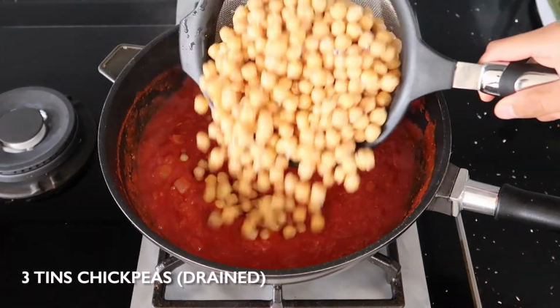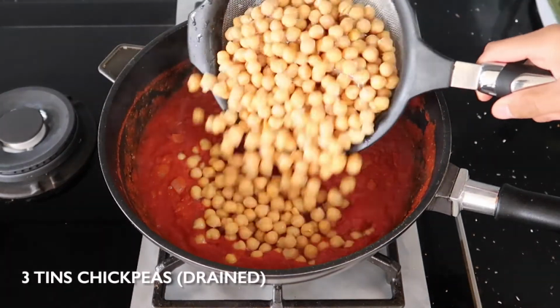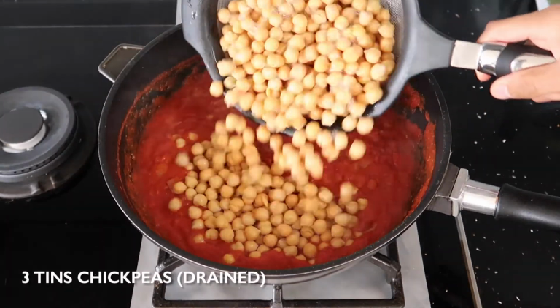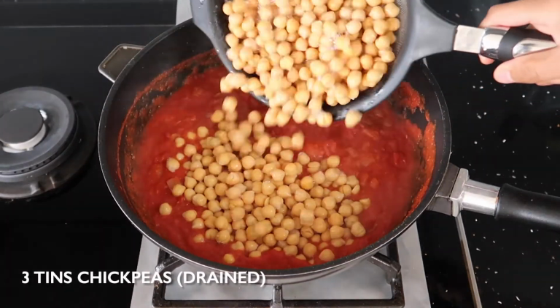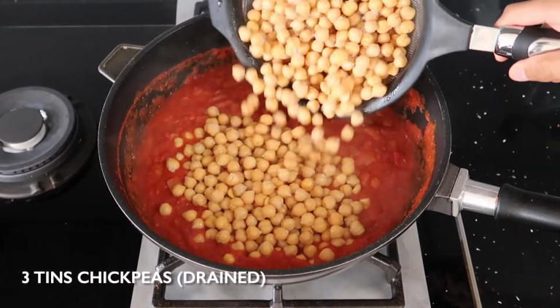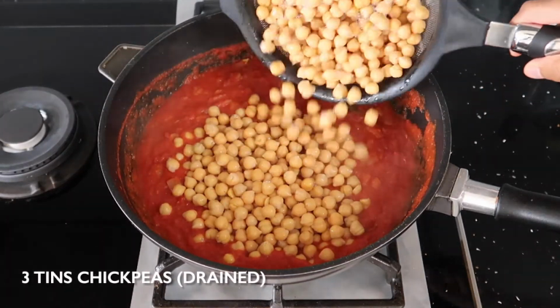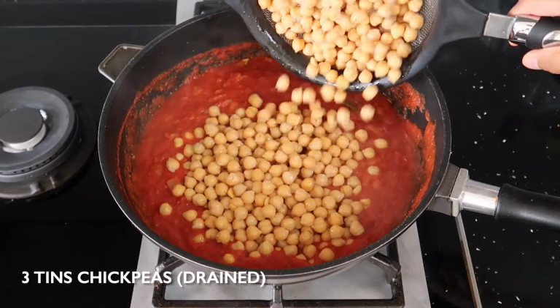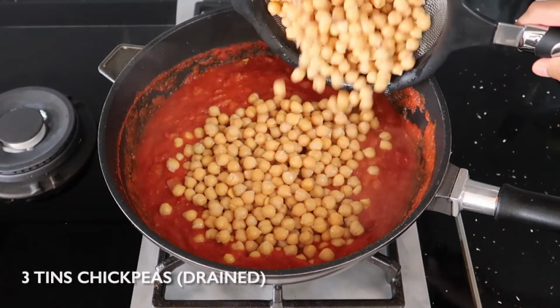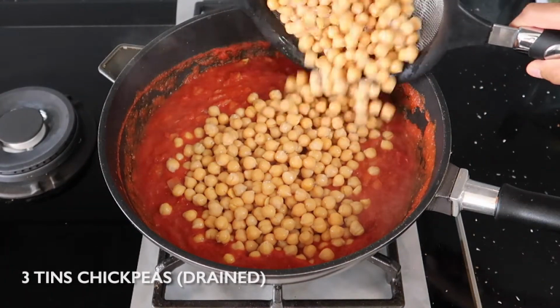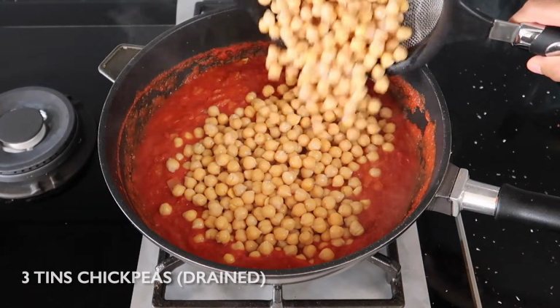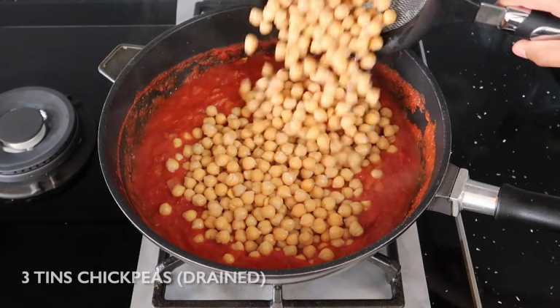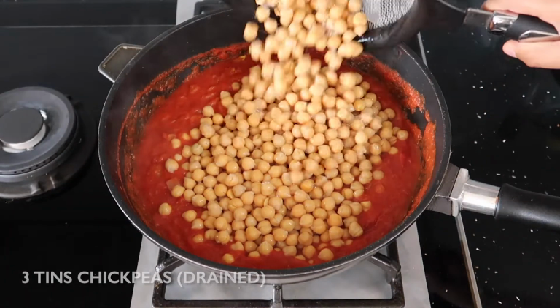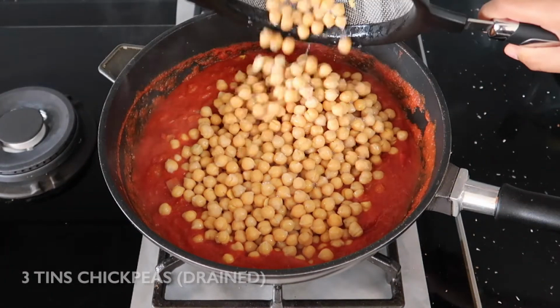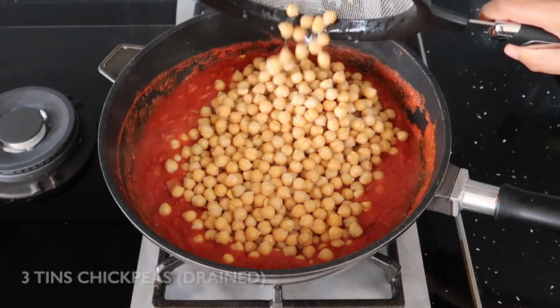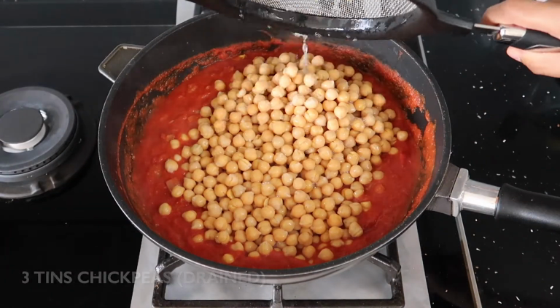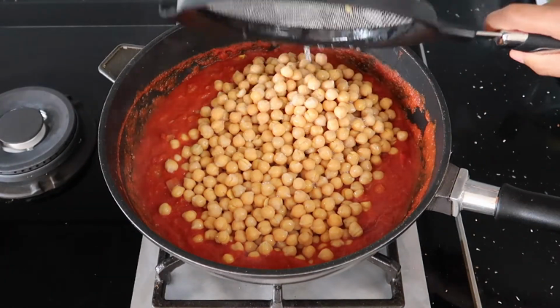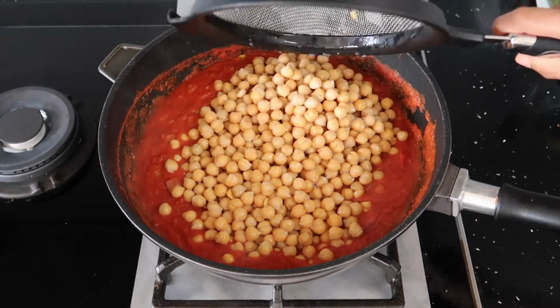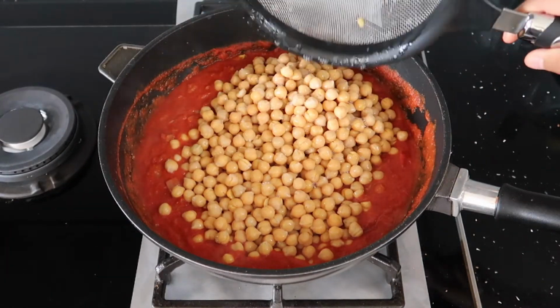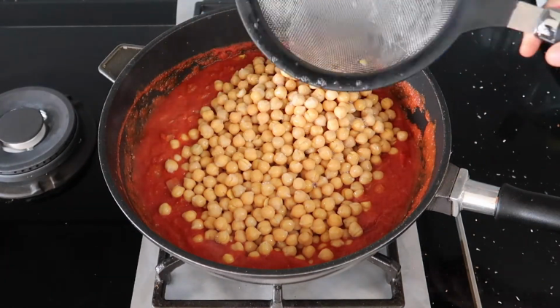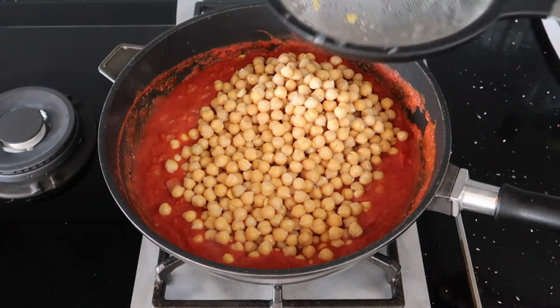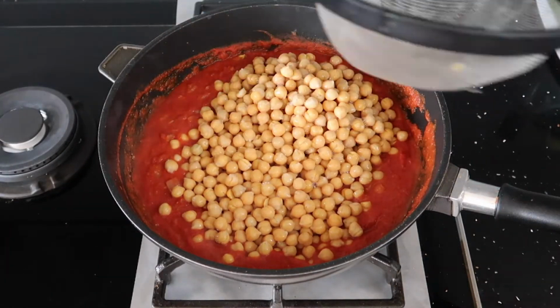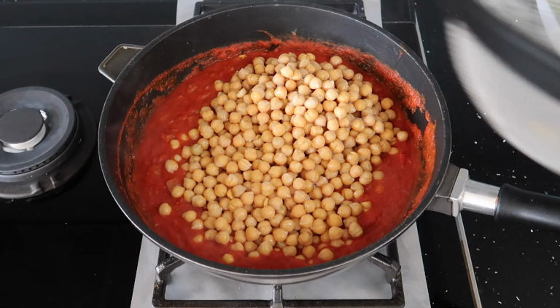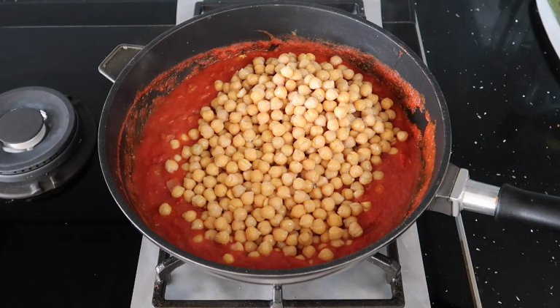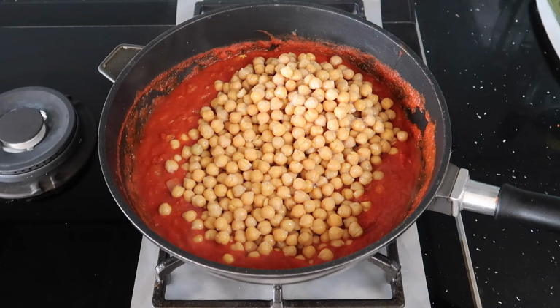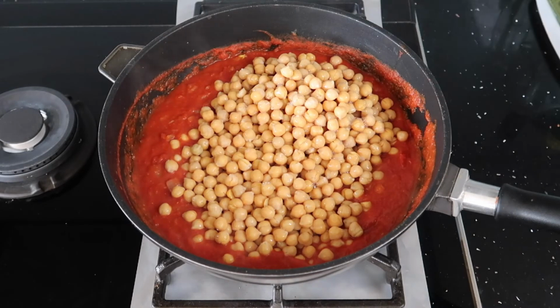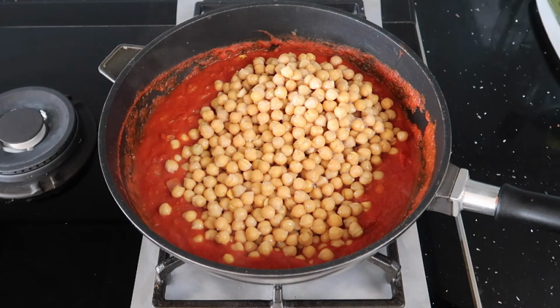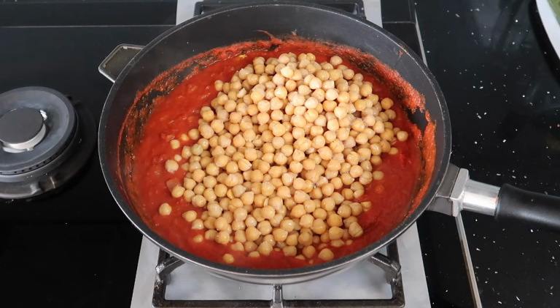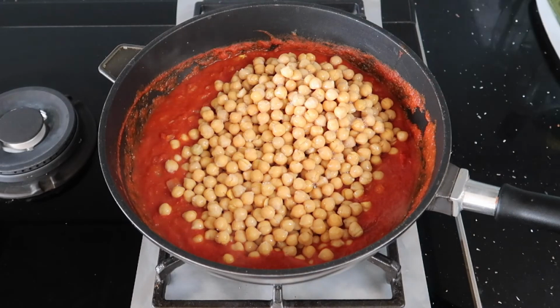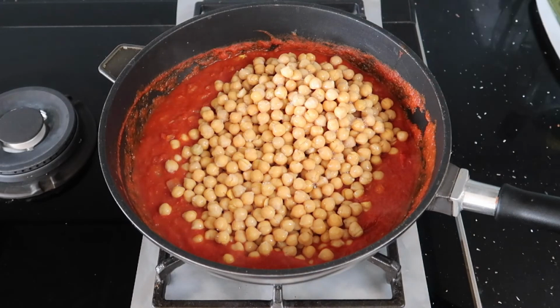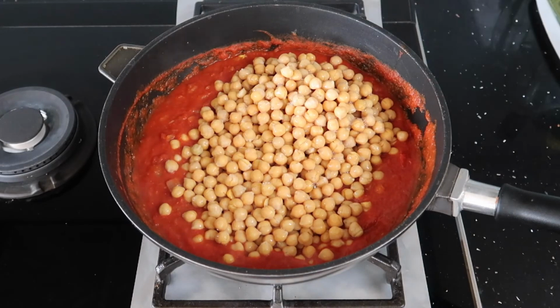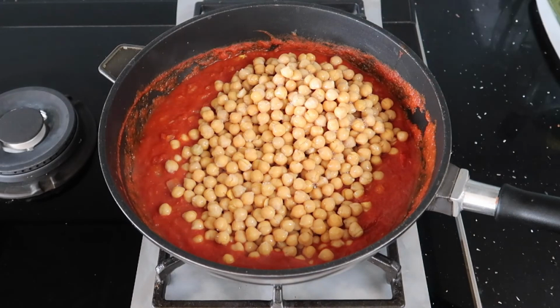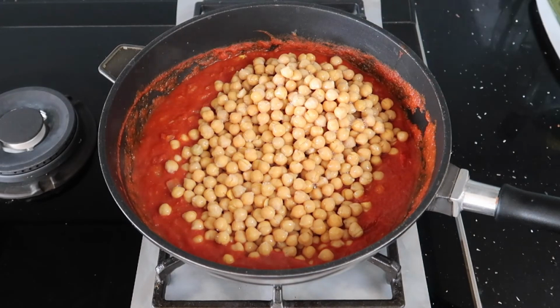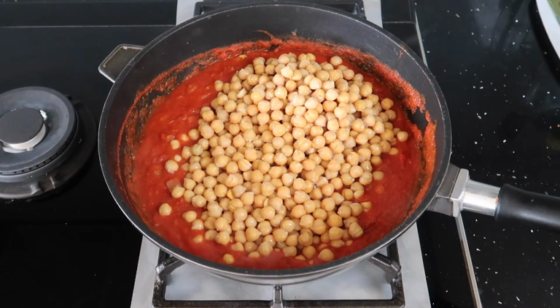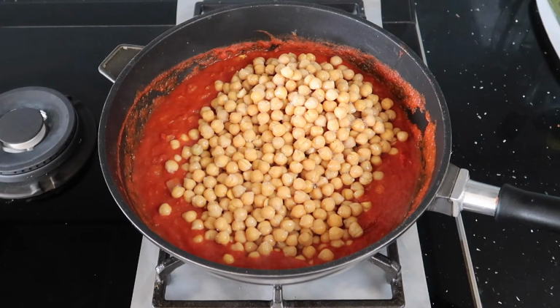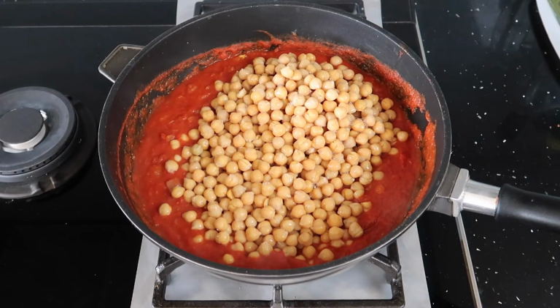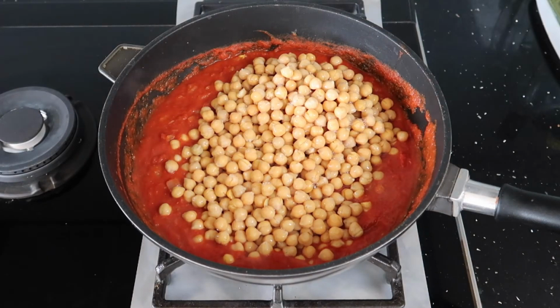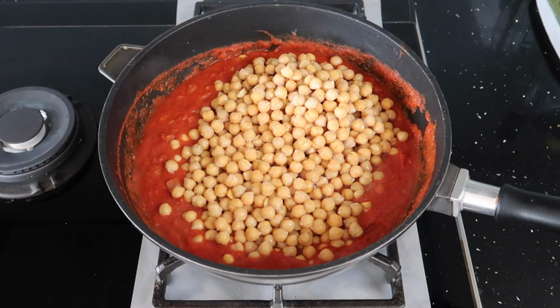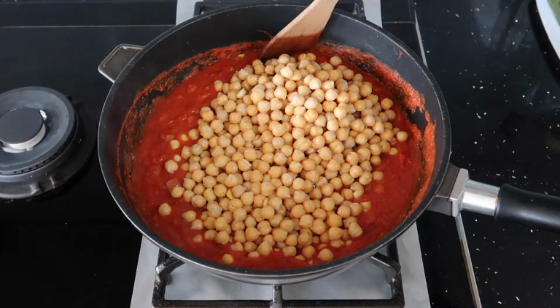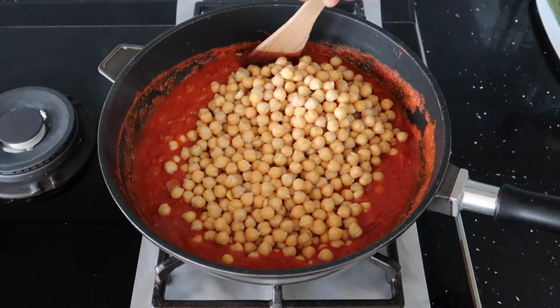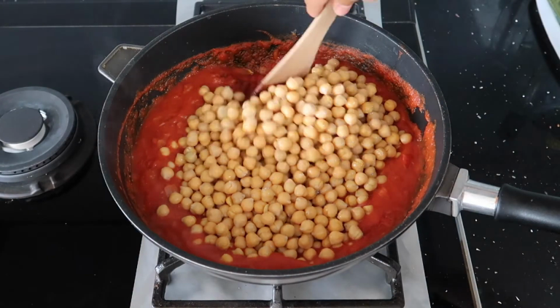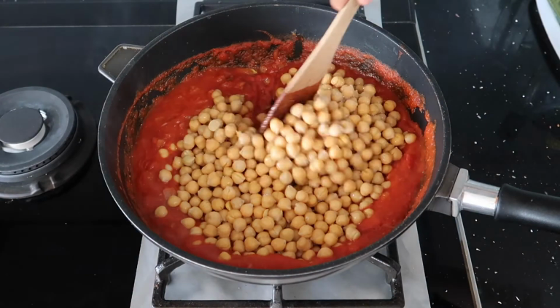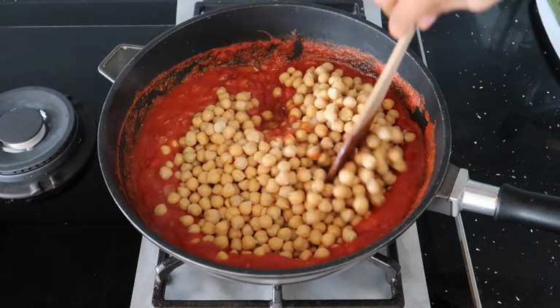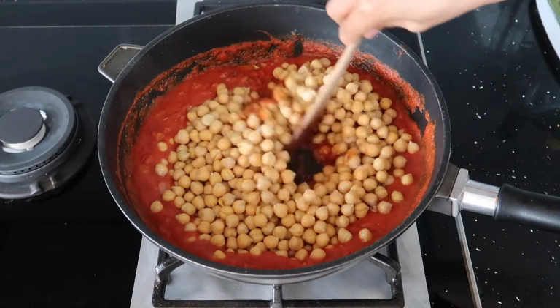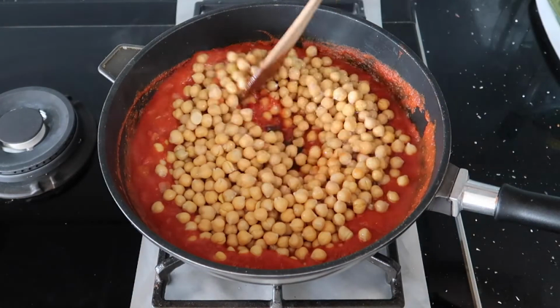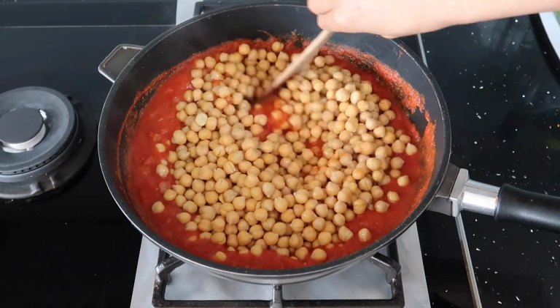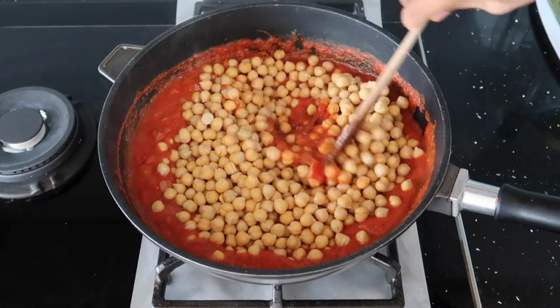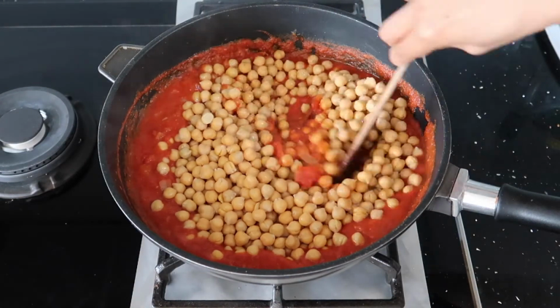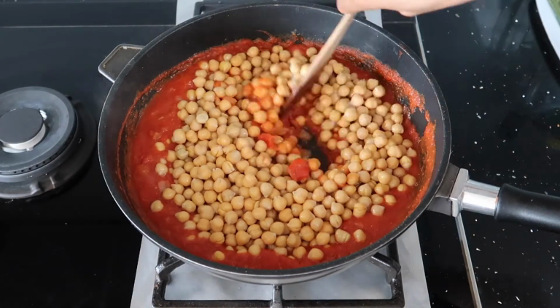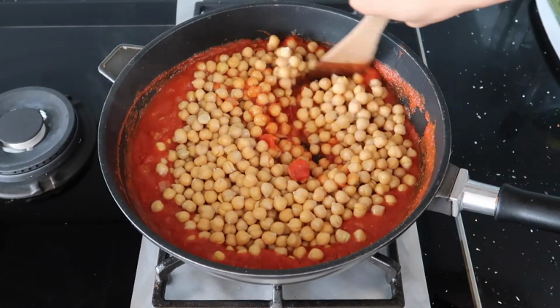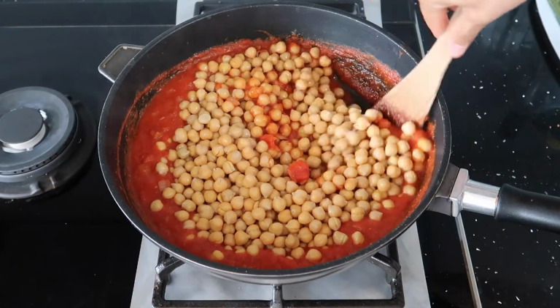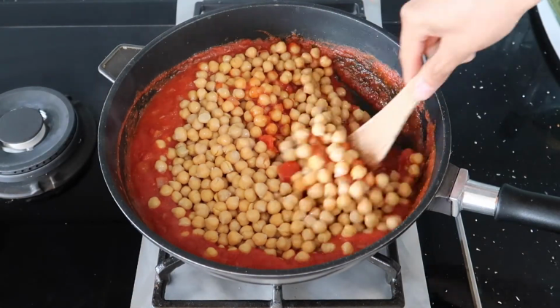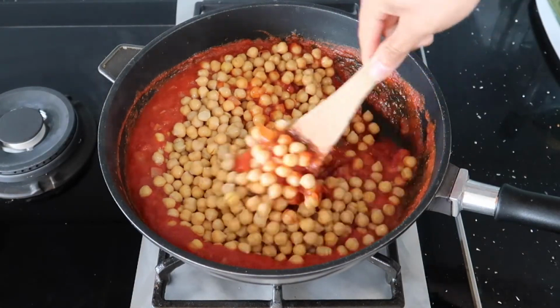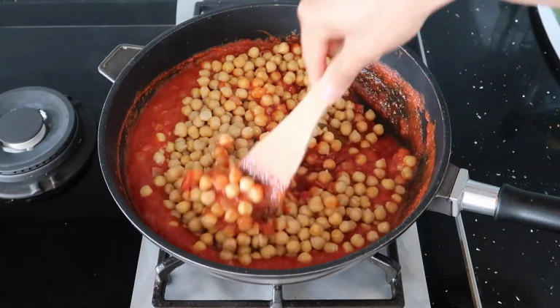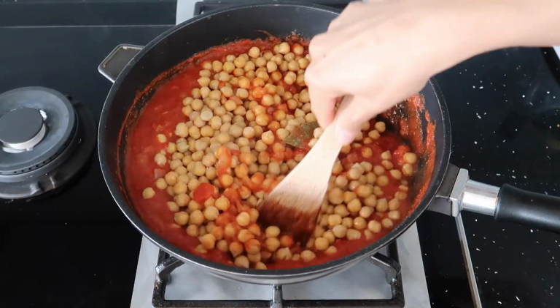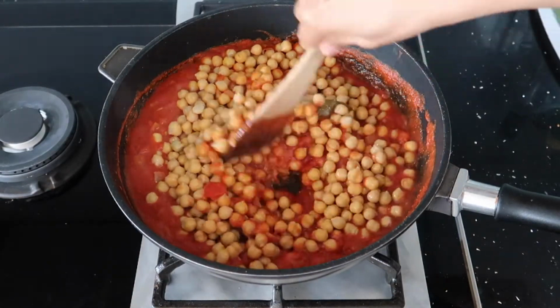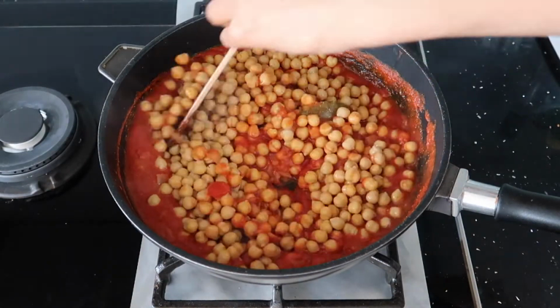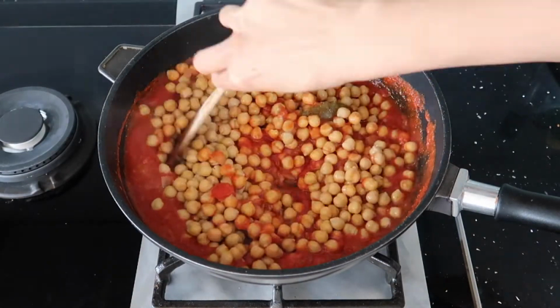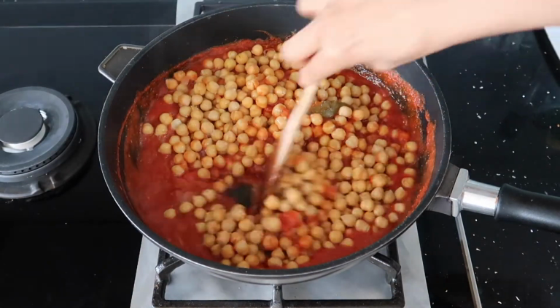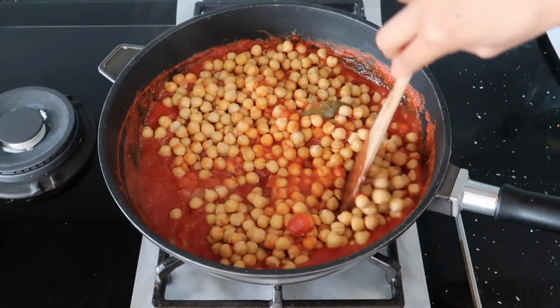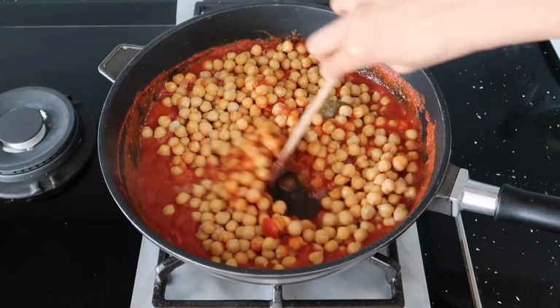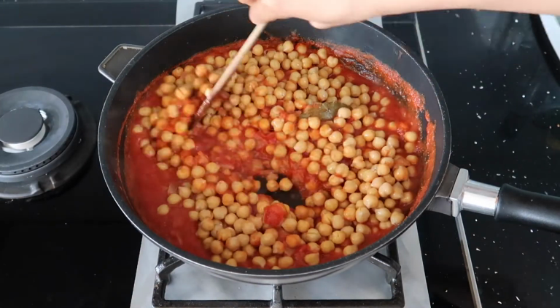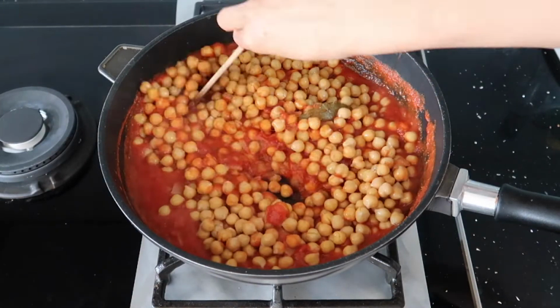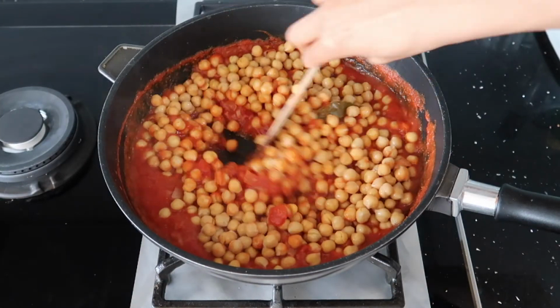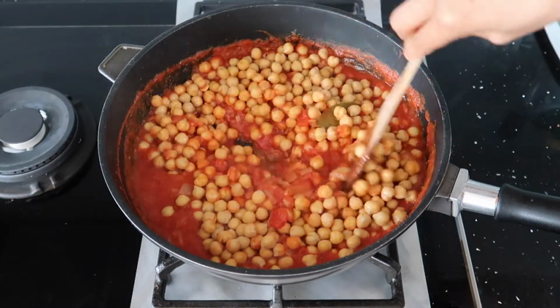Add in your drained chickpeas and mix in really well. We've added in three tins here but if you prefer a saucier curry then just add two.